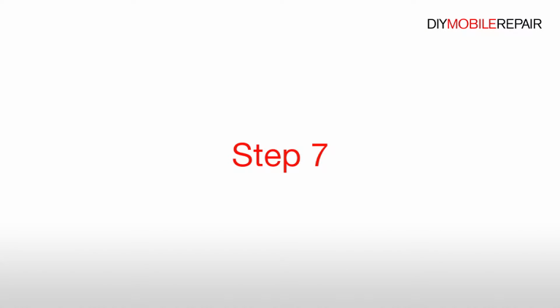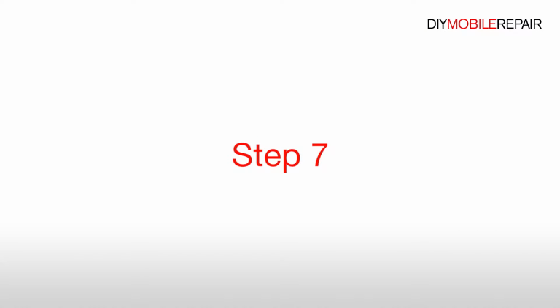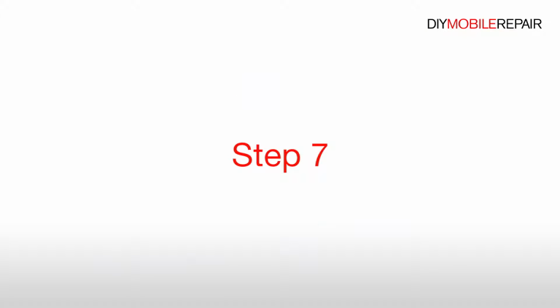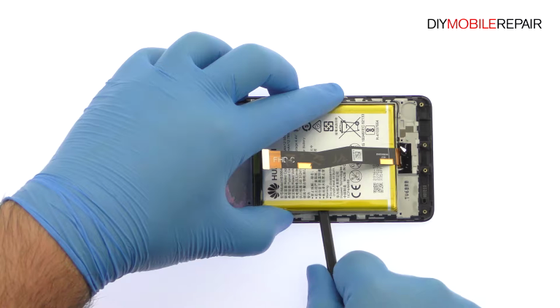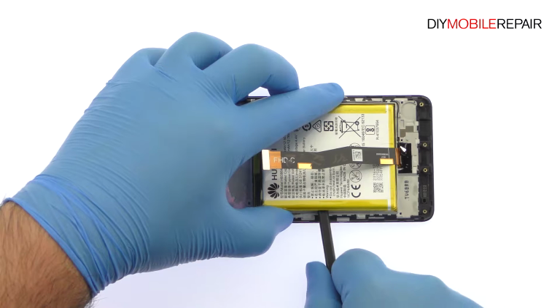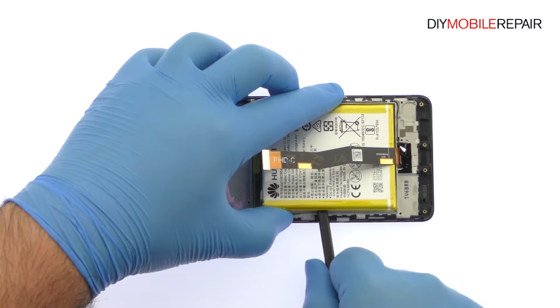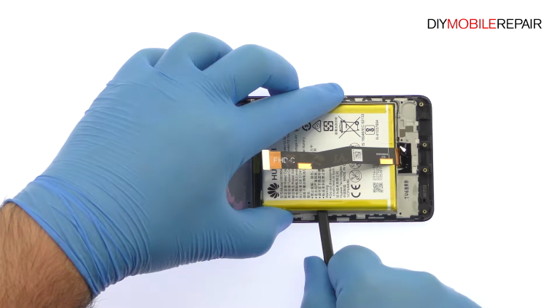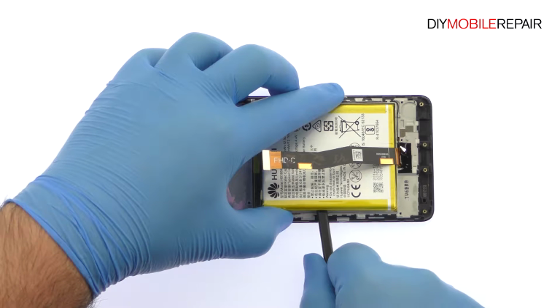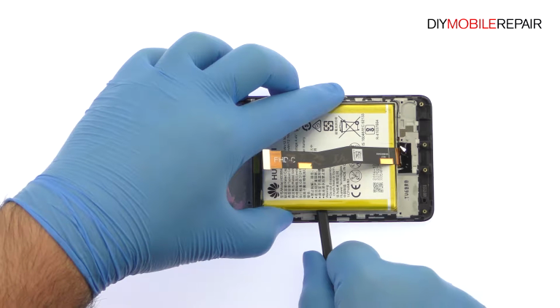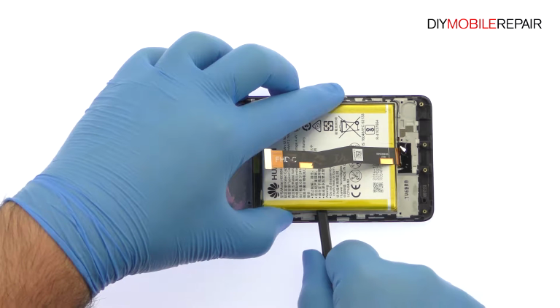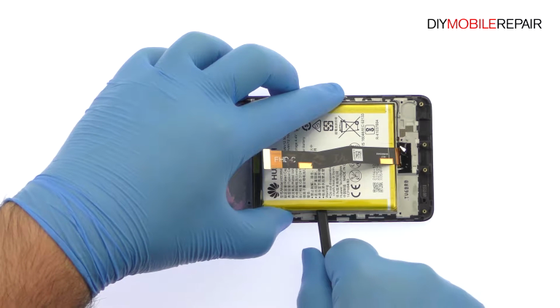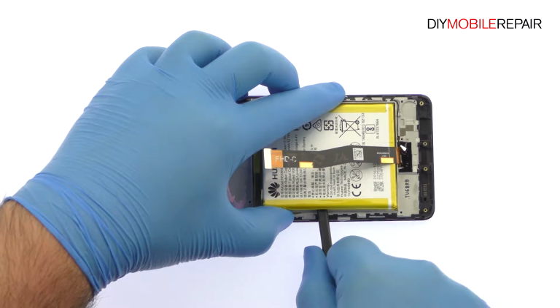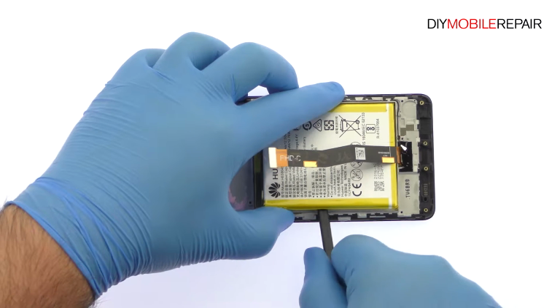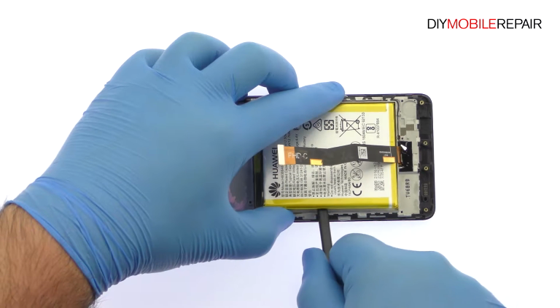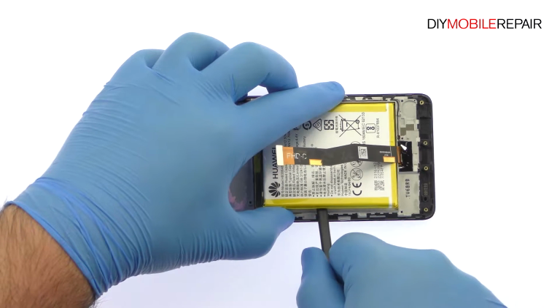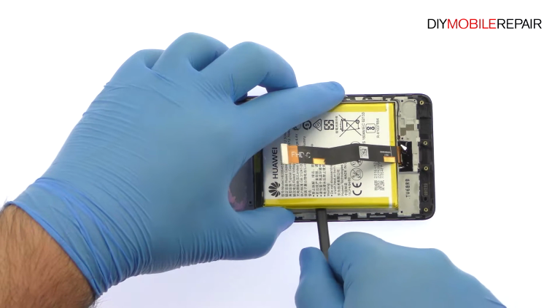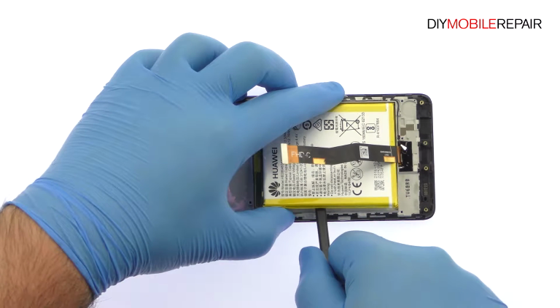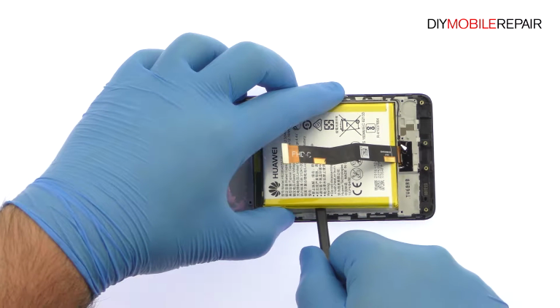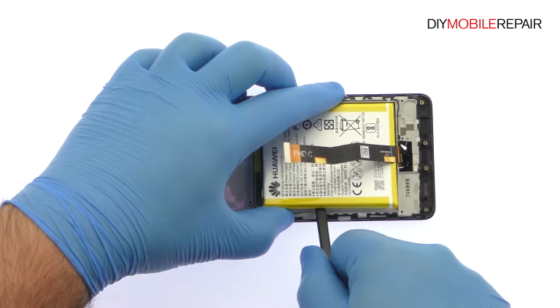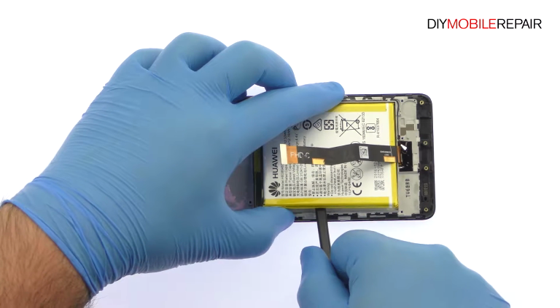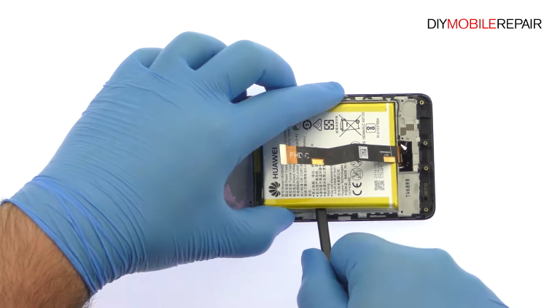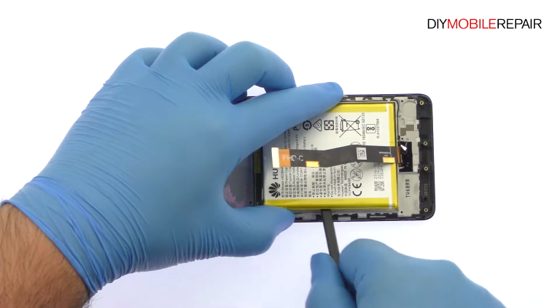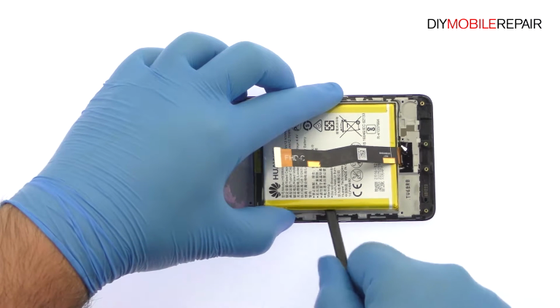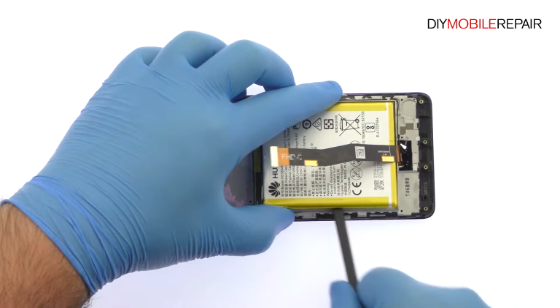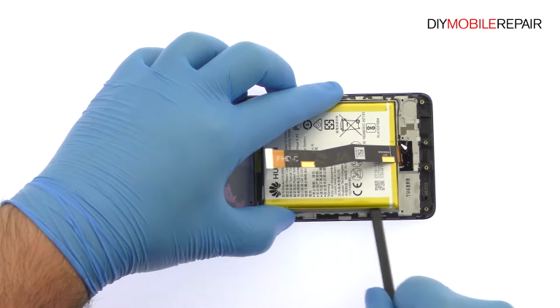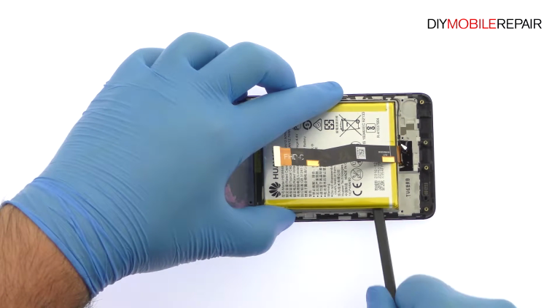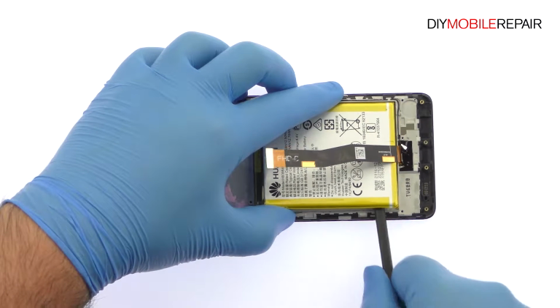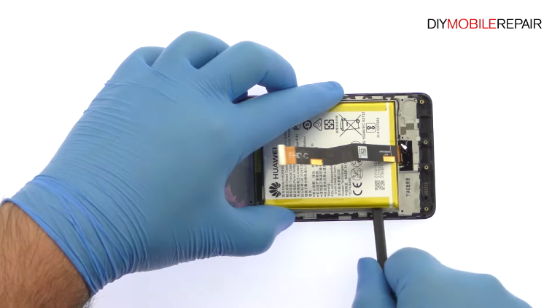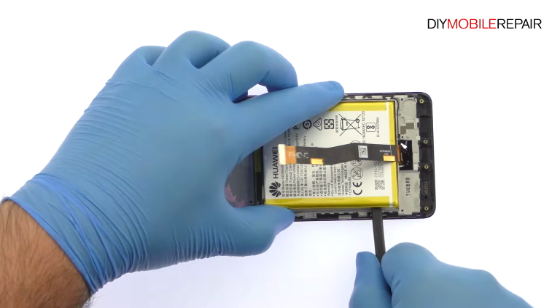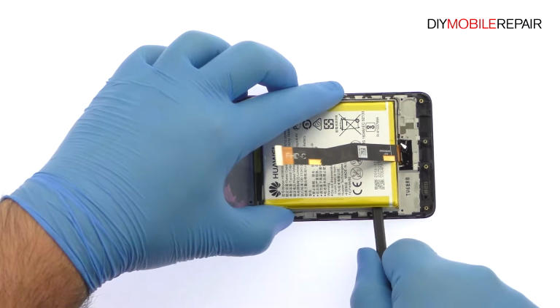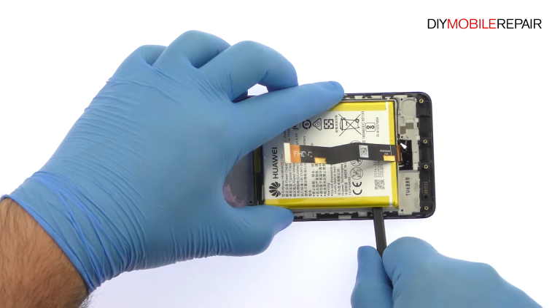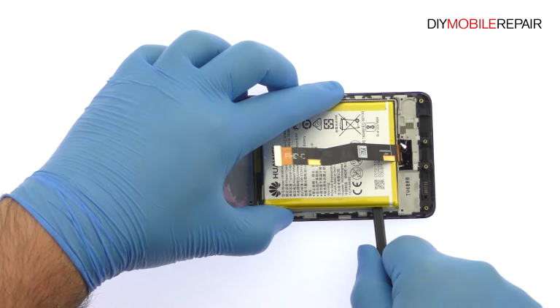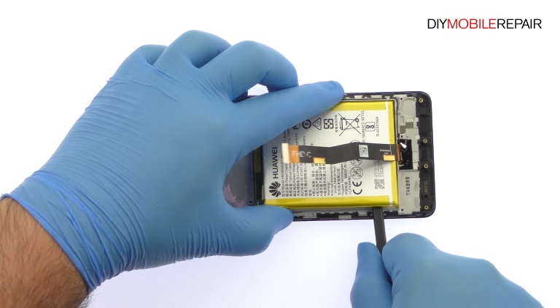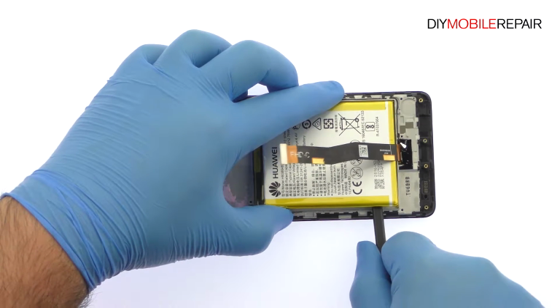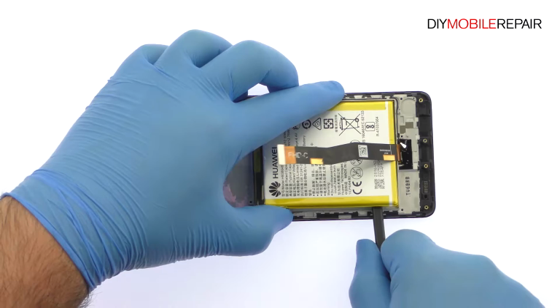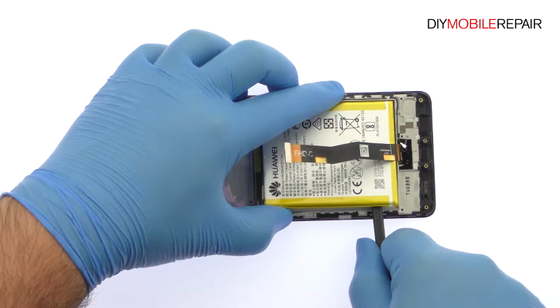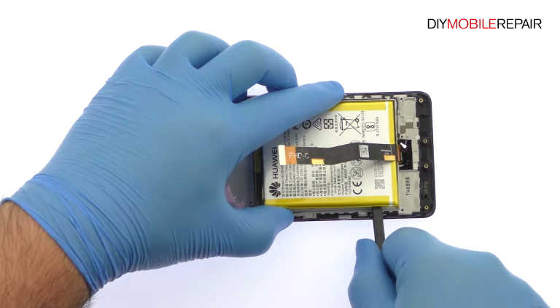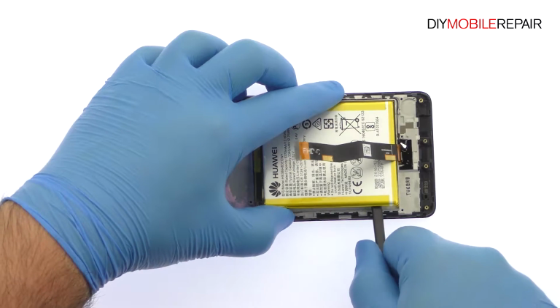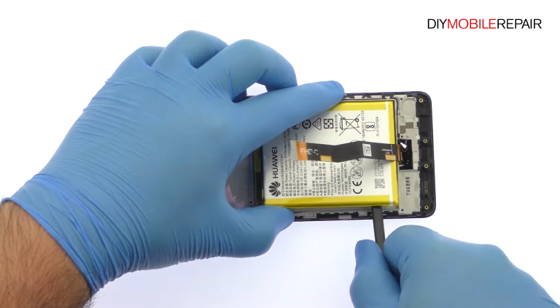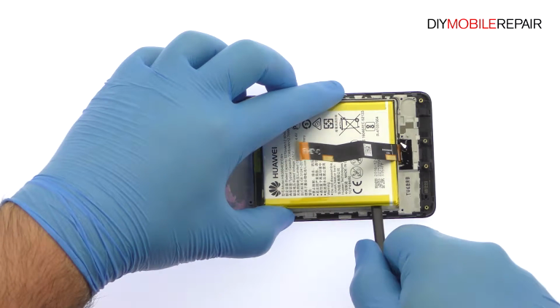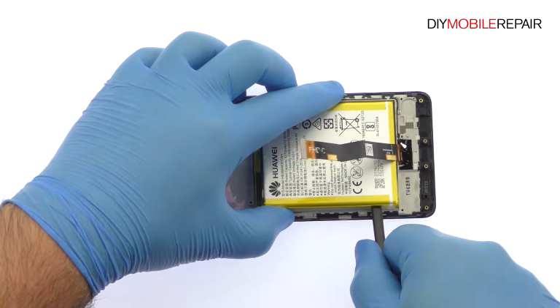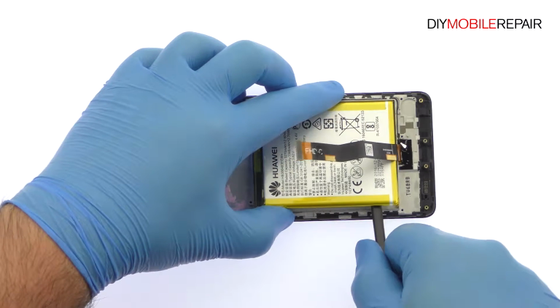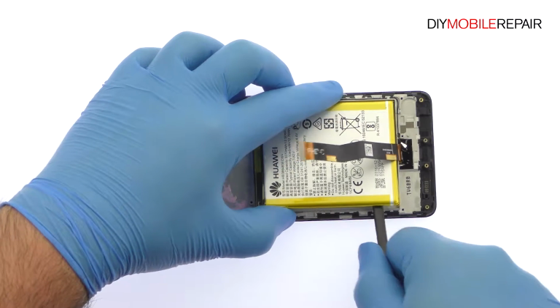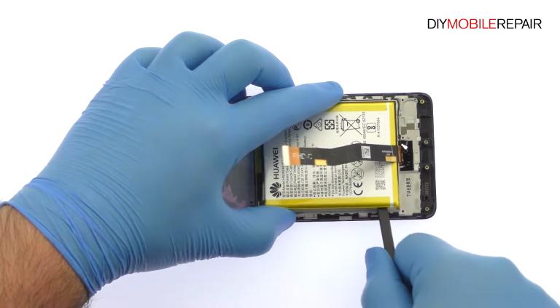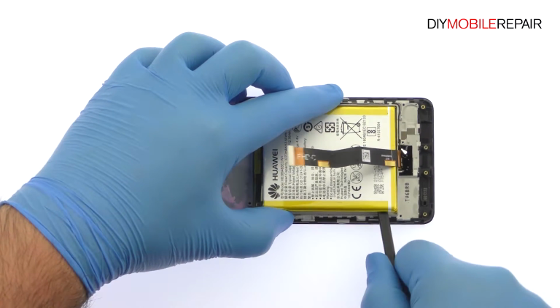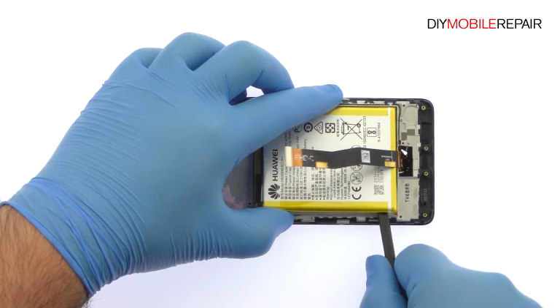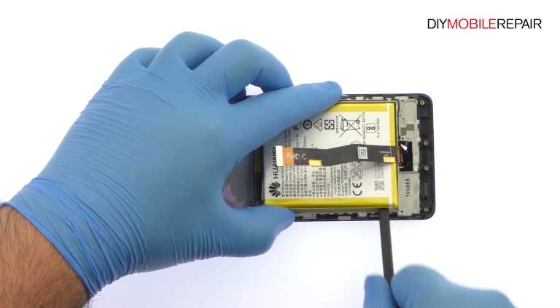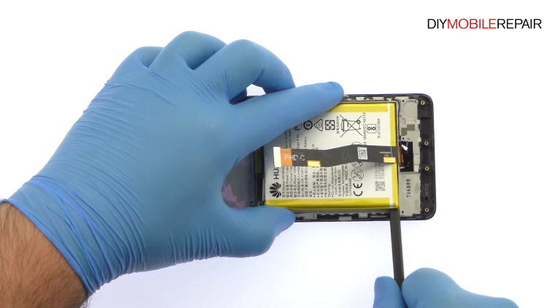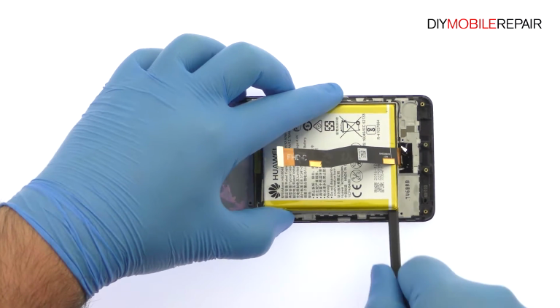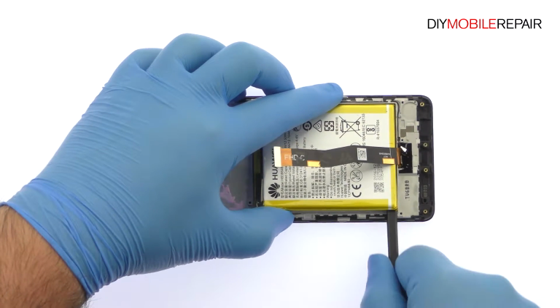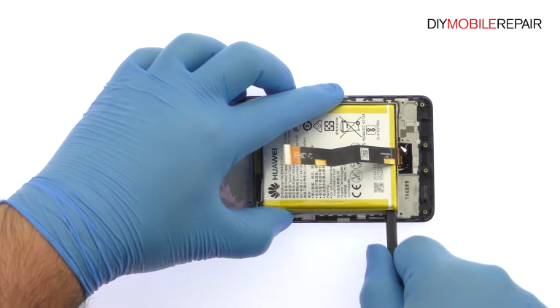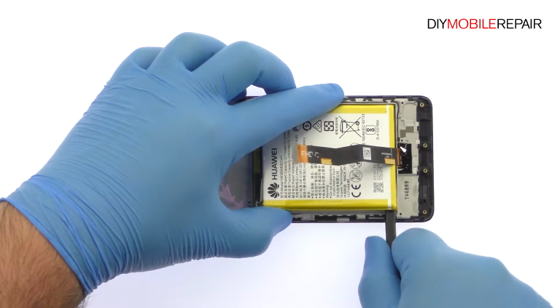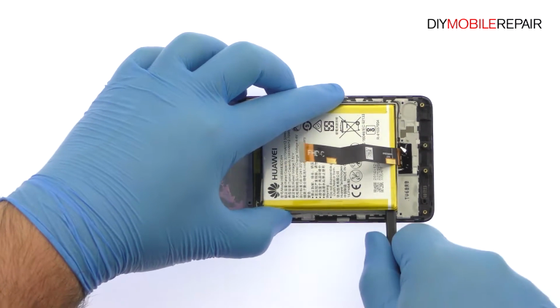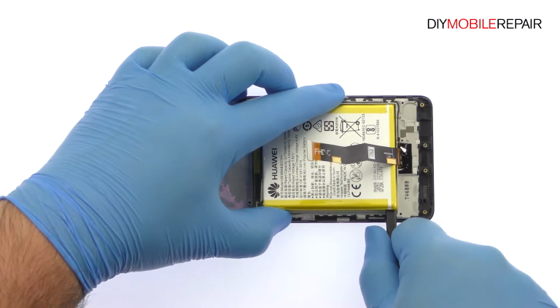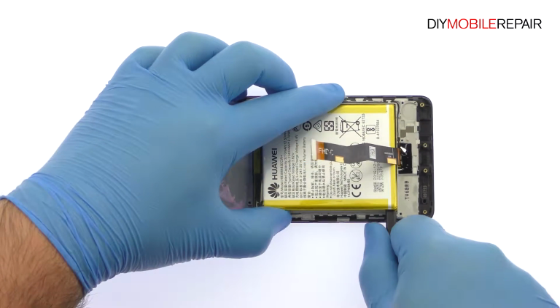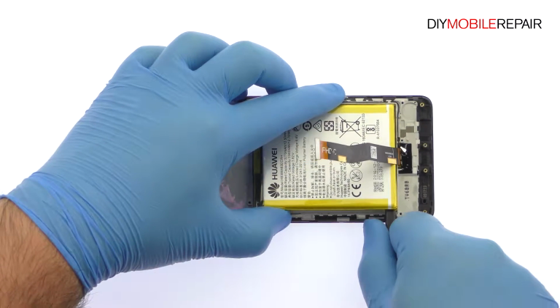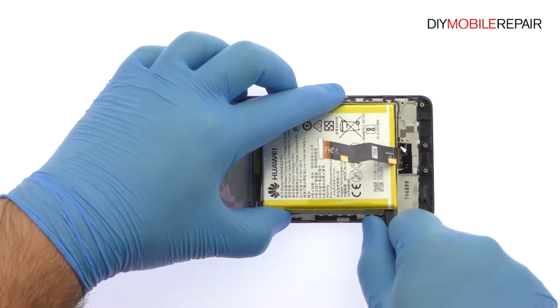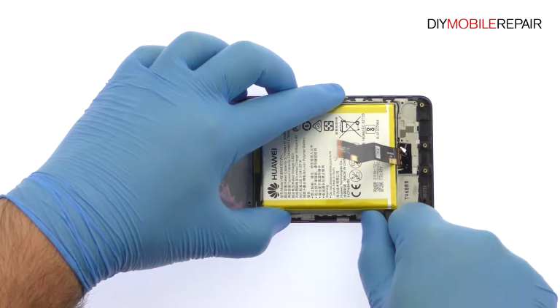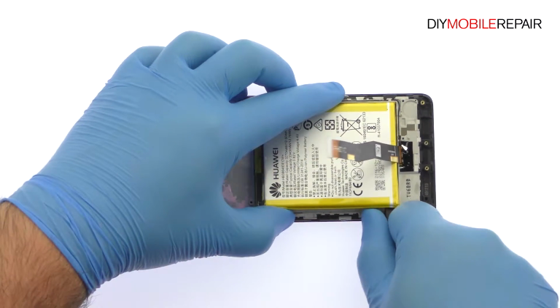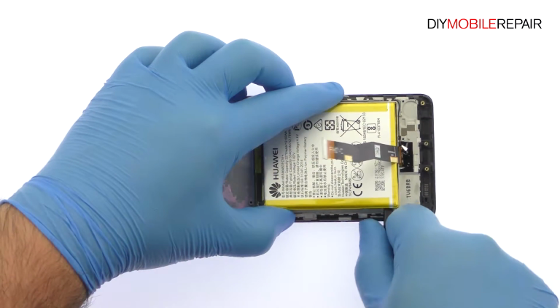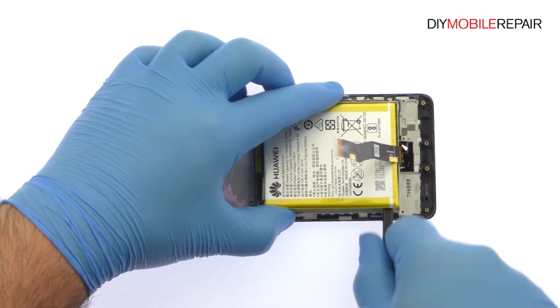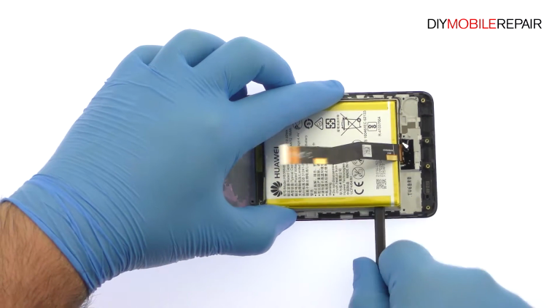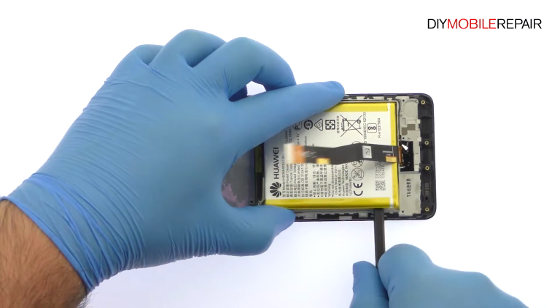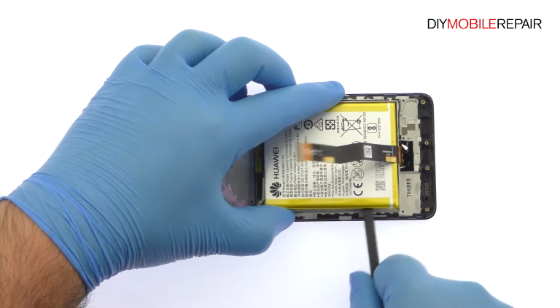With the spudger in hand, free the 3340 mAh Honor 6X battery from the adhesive securing it to the mid-frame.